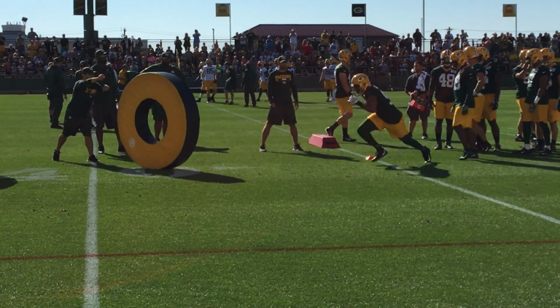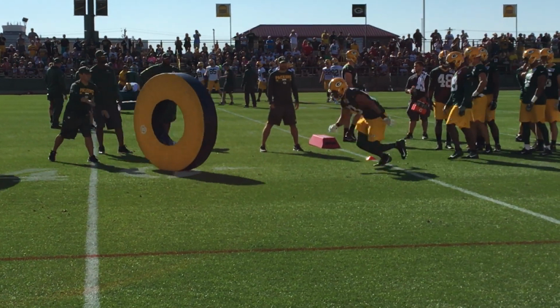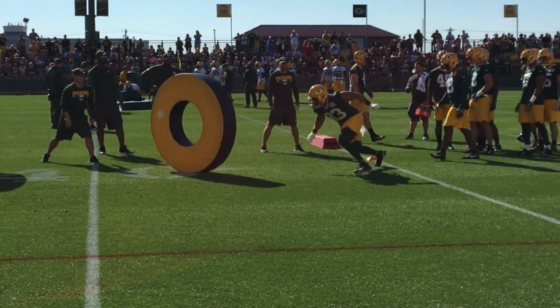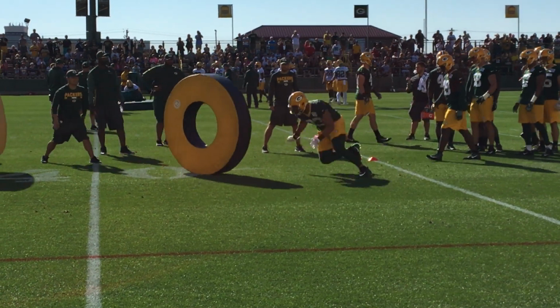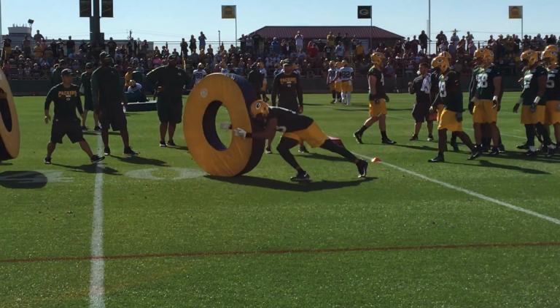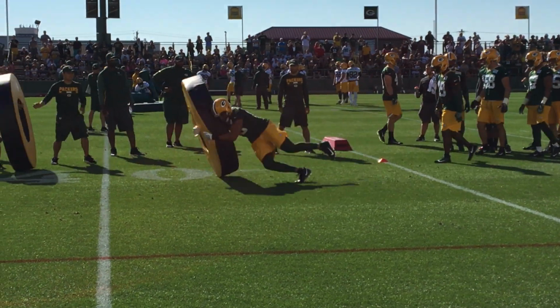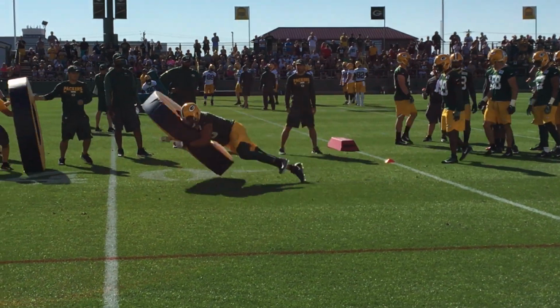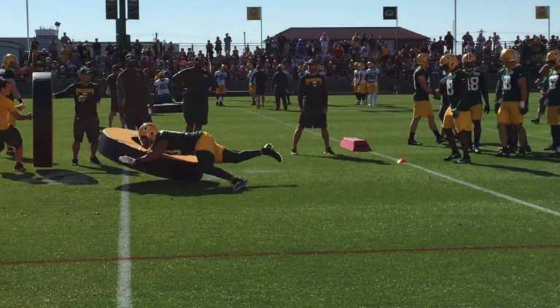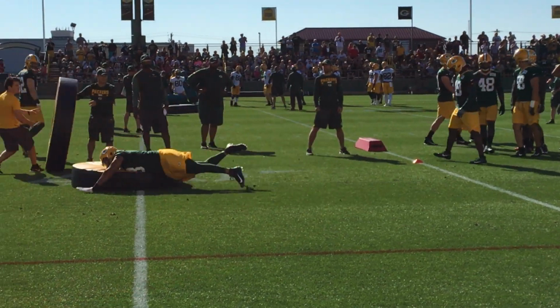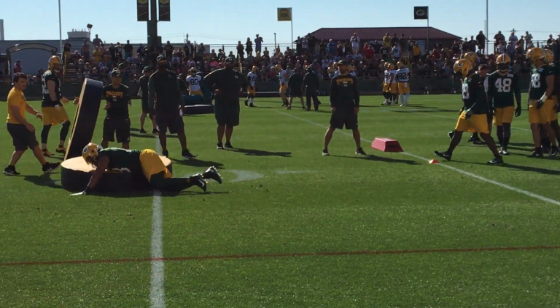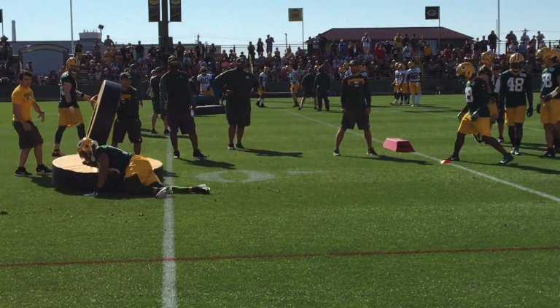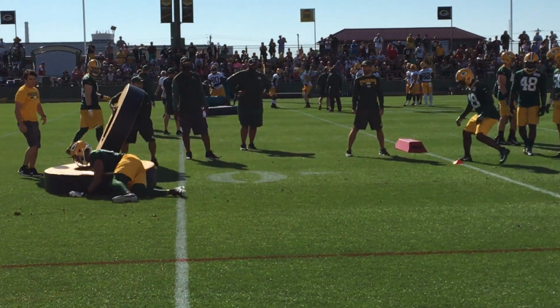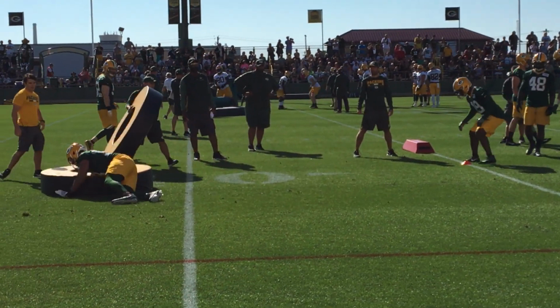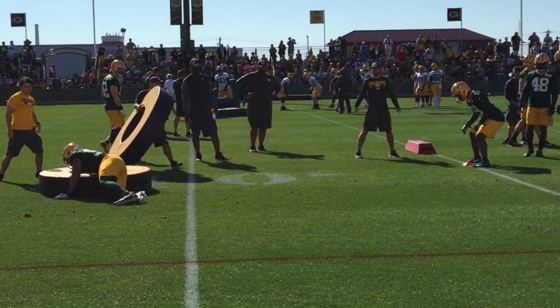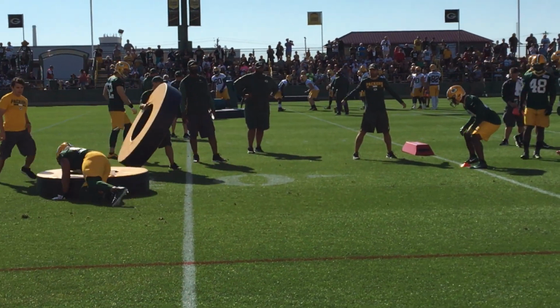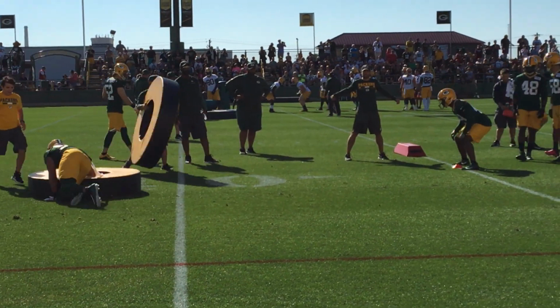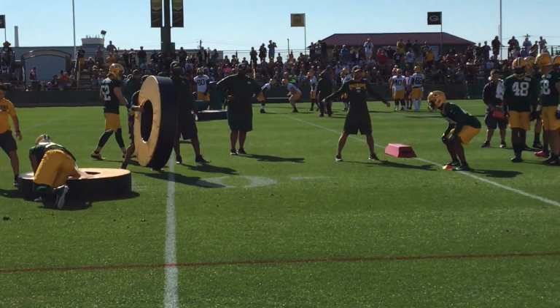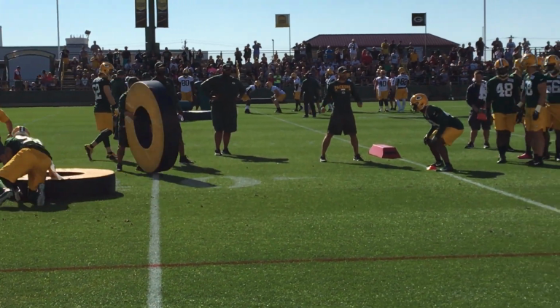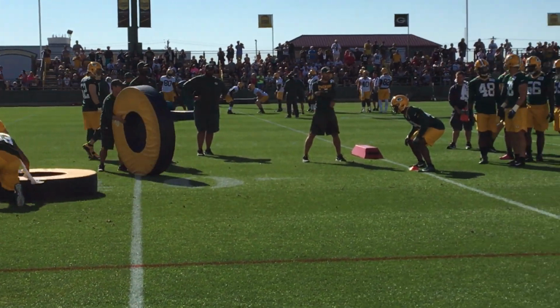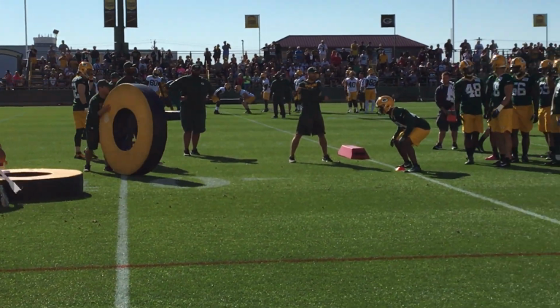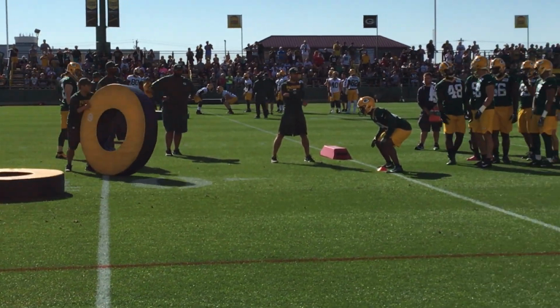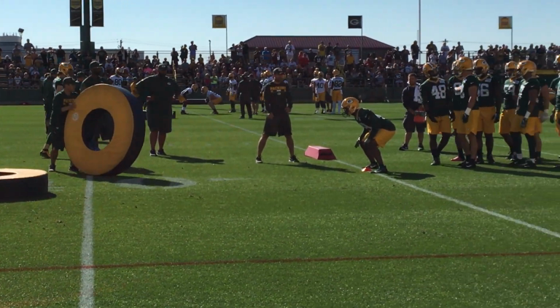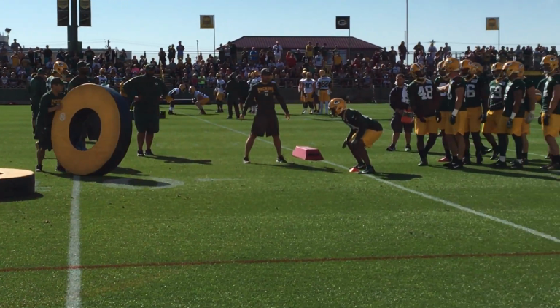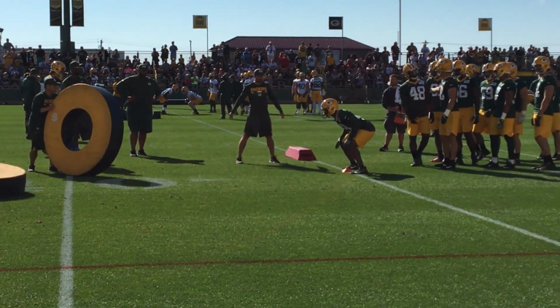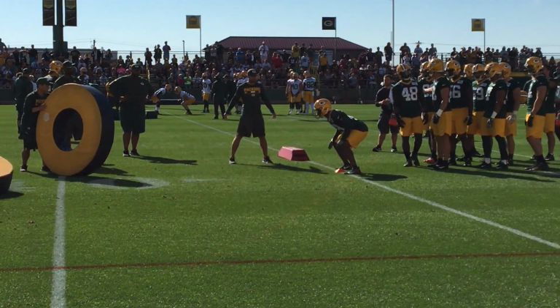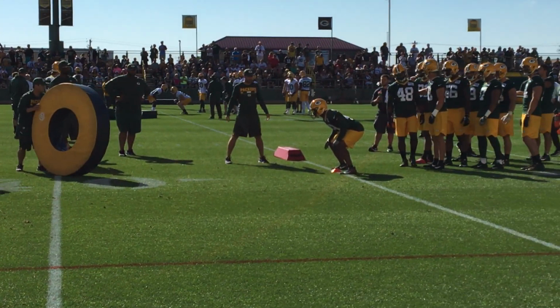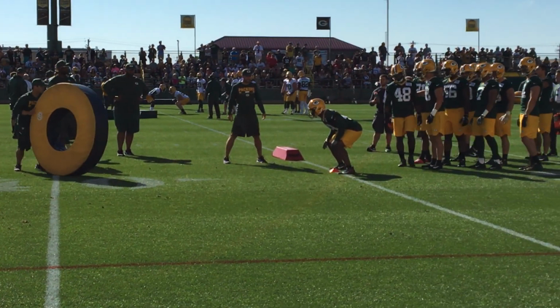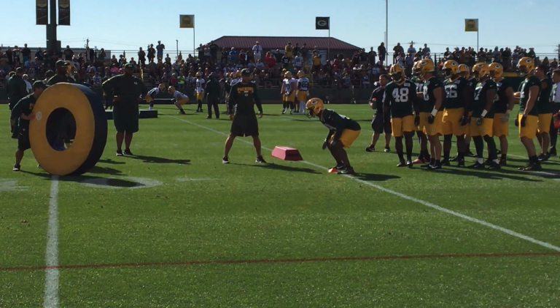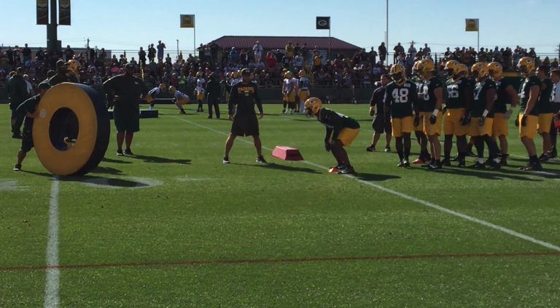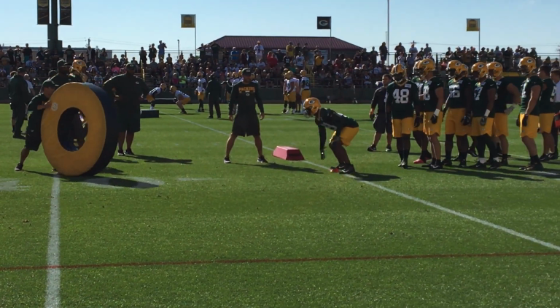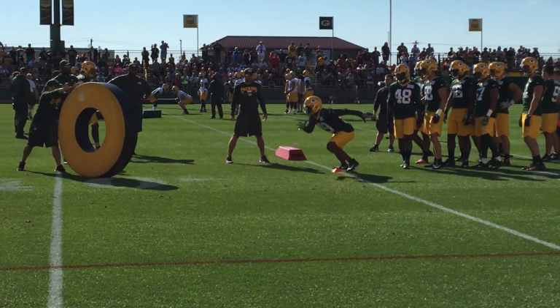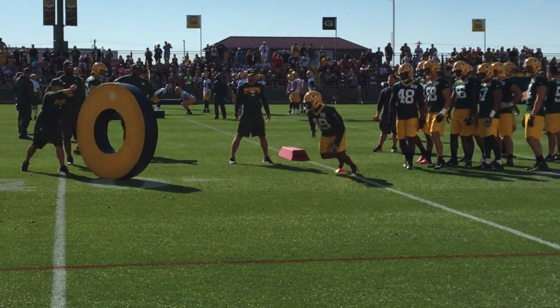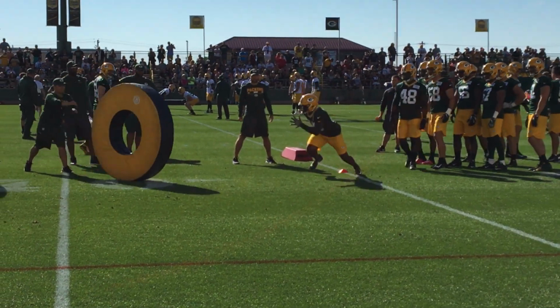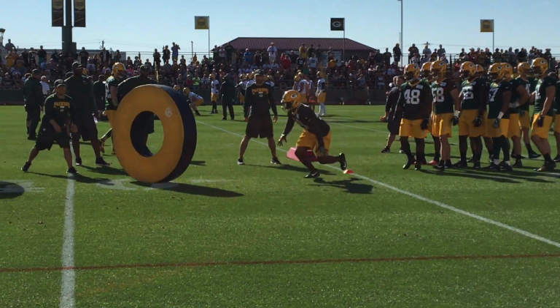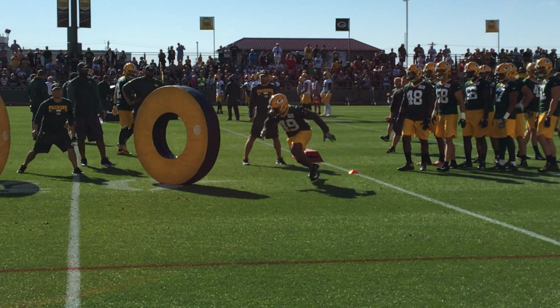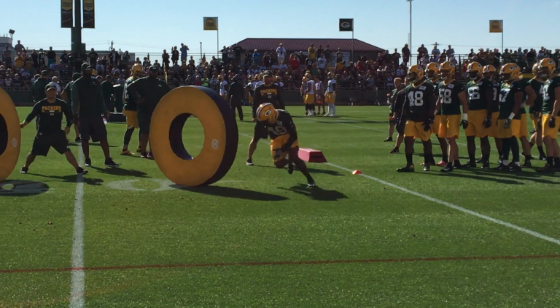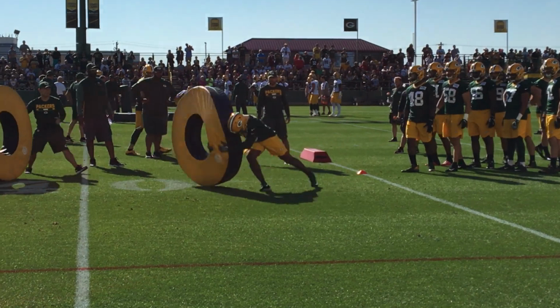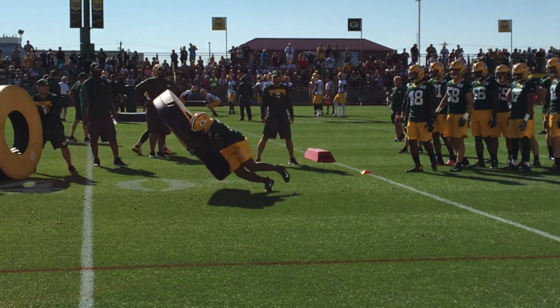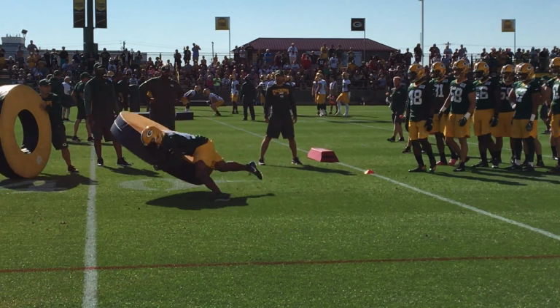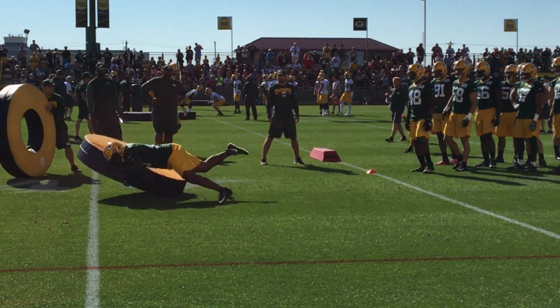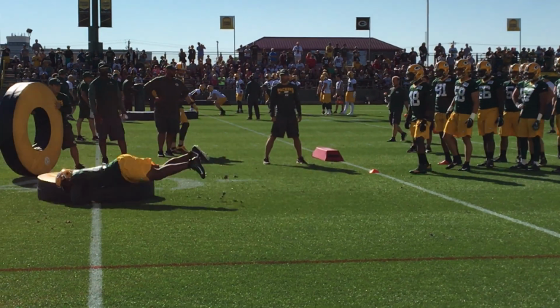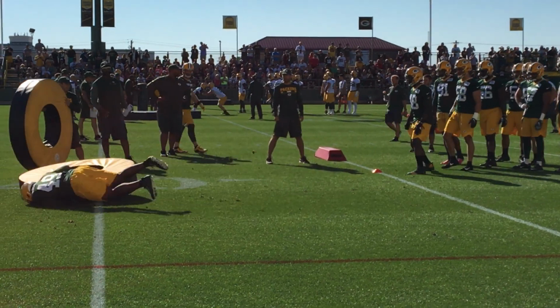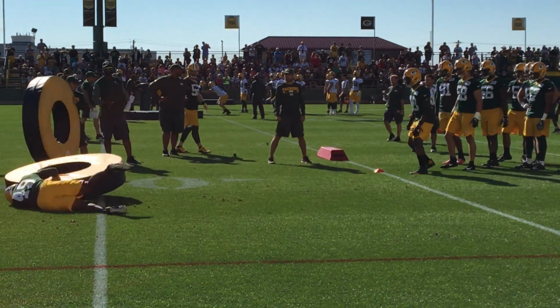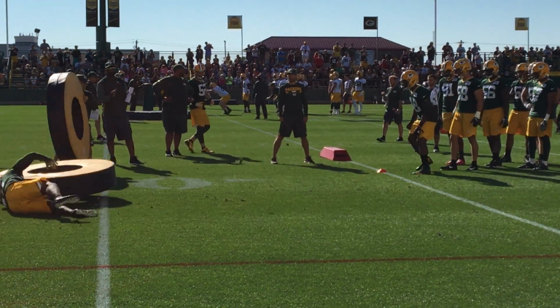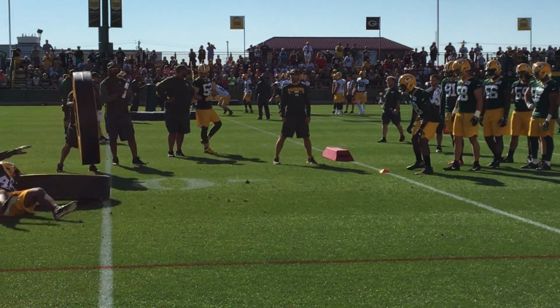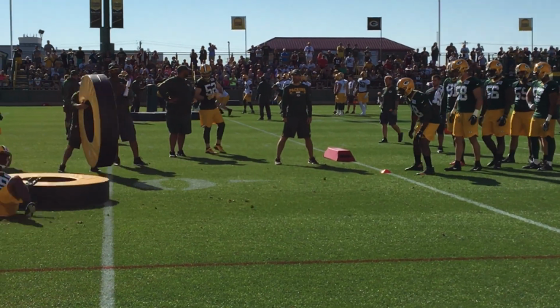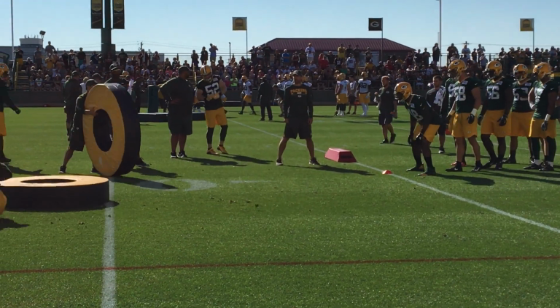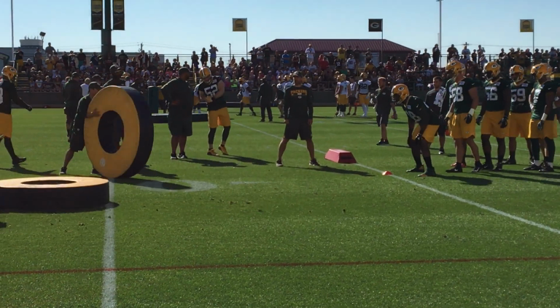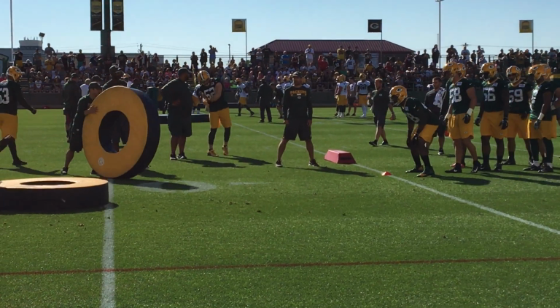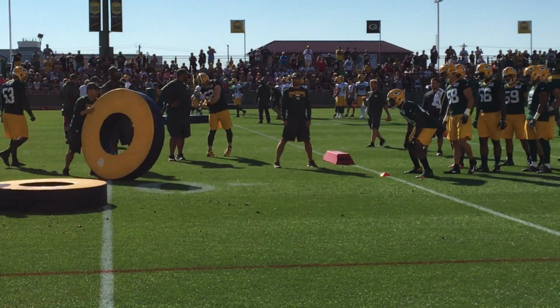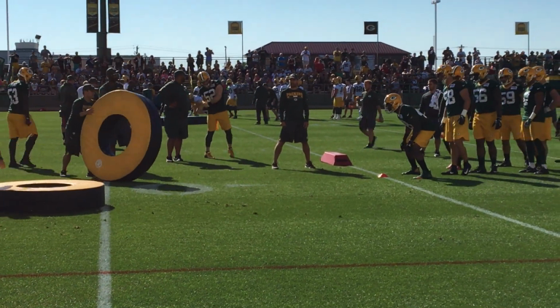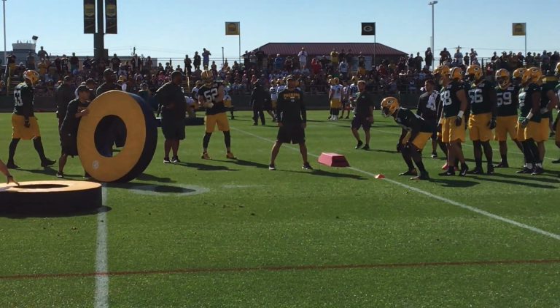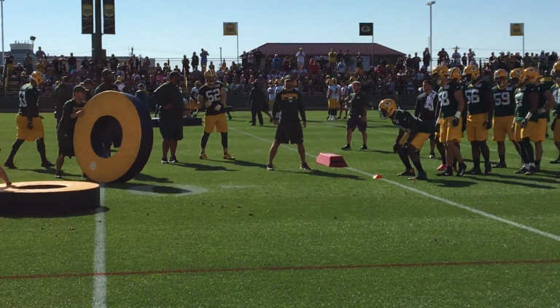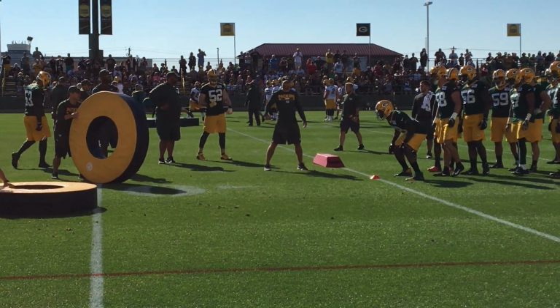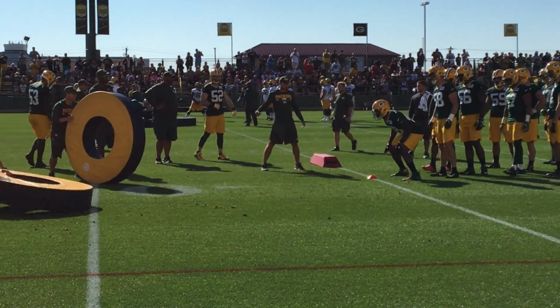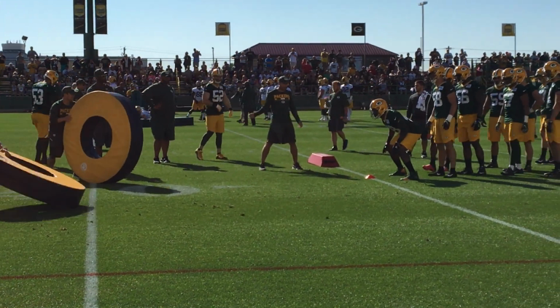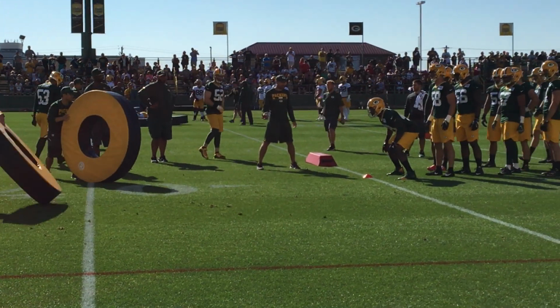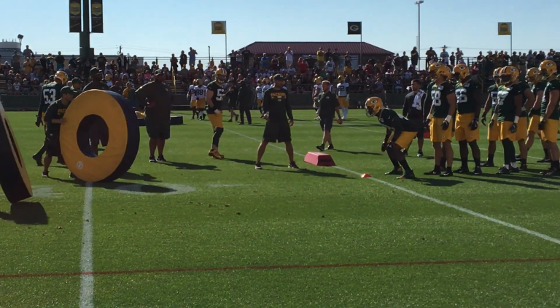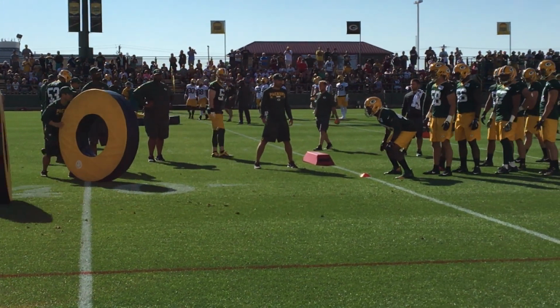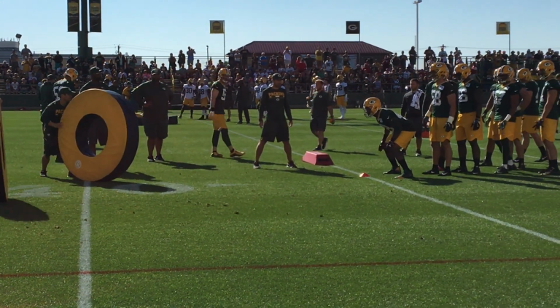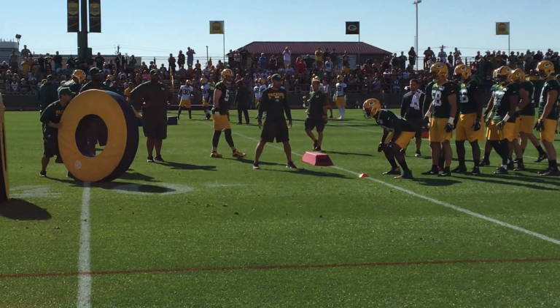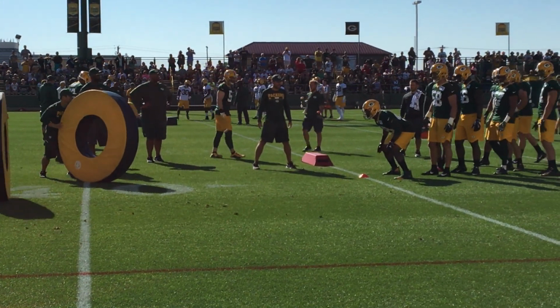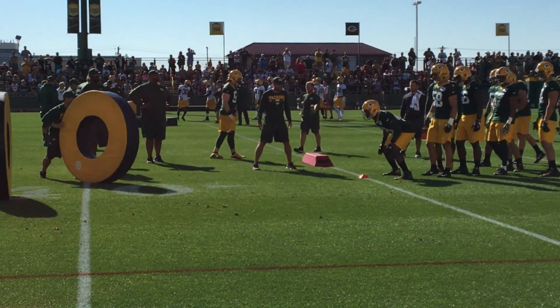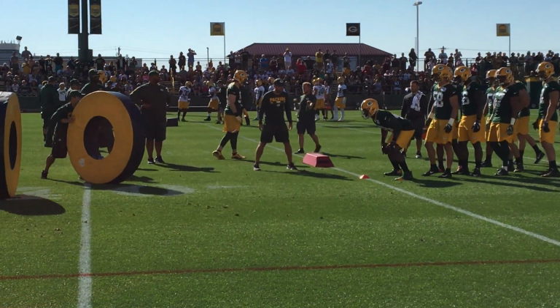Here we go, drive through the rig. Here we go. Press it up. Rear right hit. There we go. Eyes up. Run through. Rear right hit.